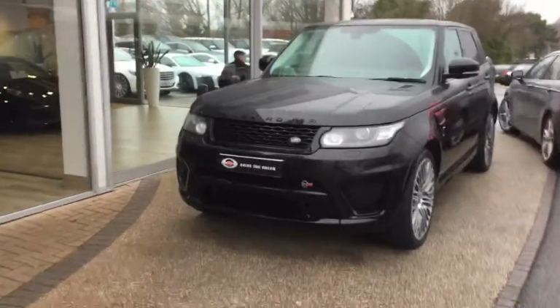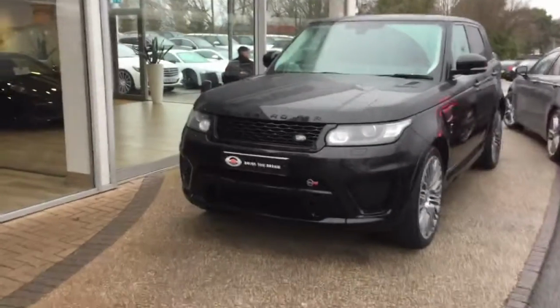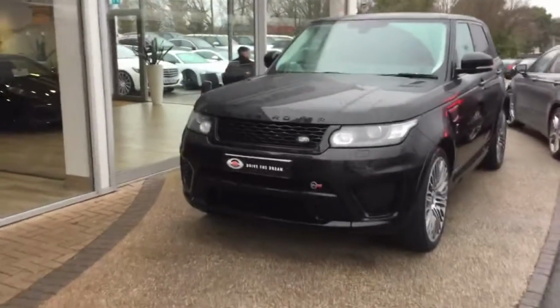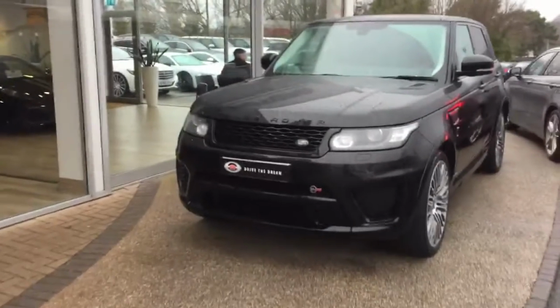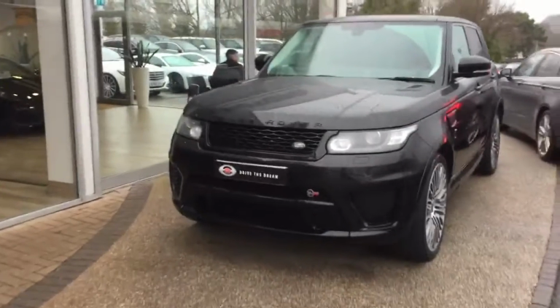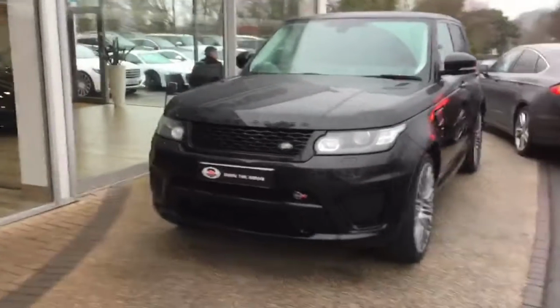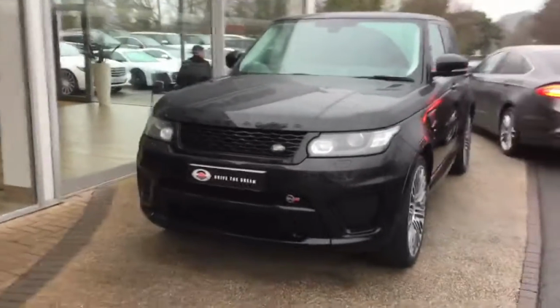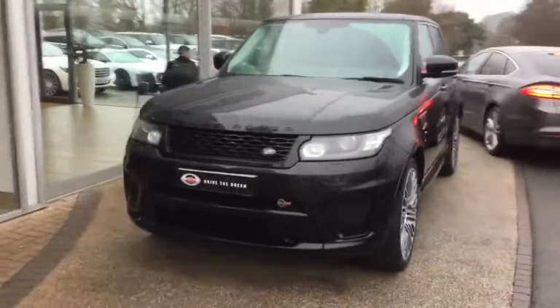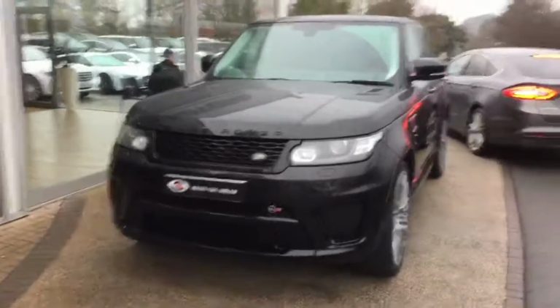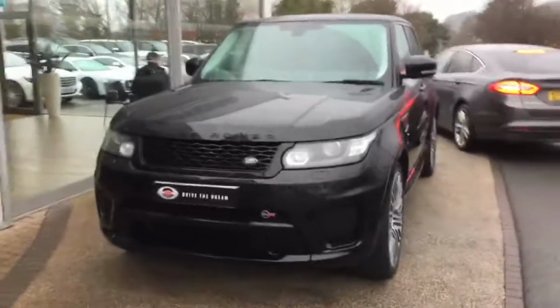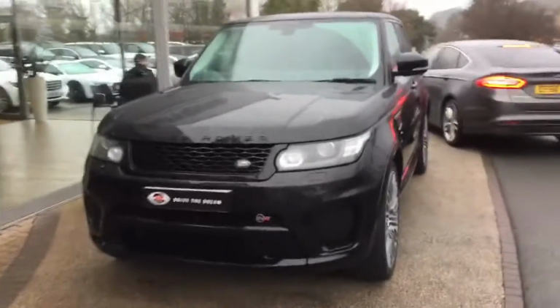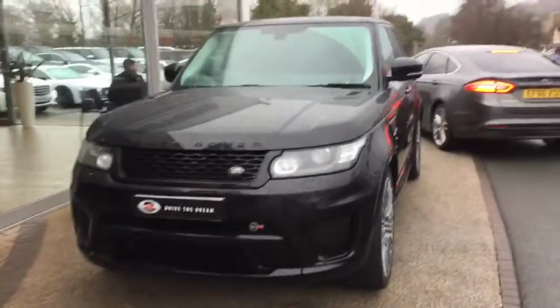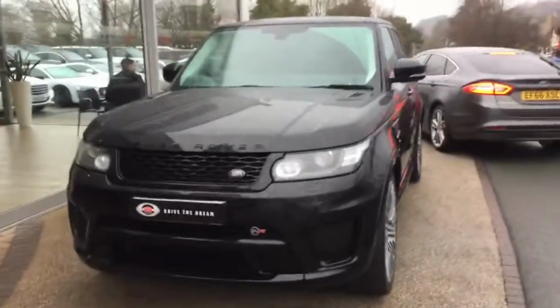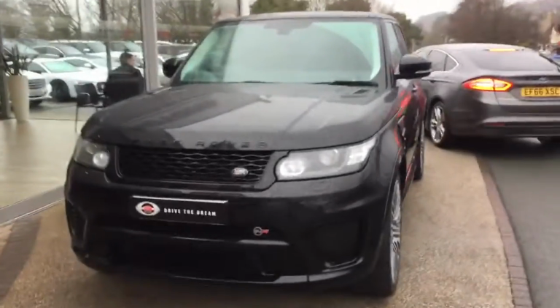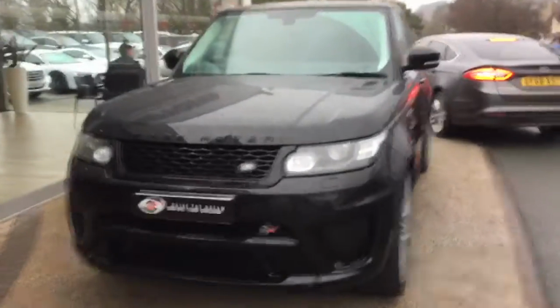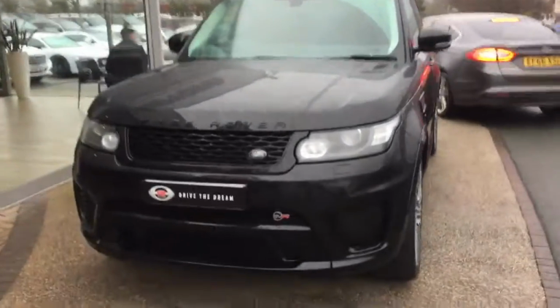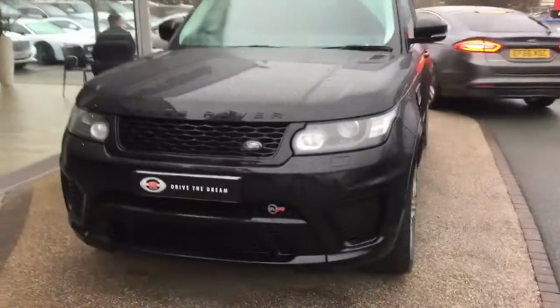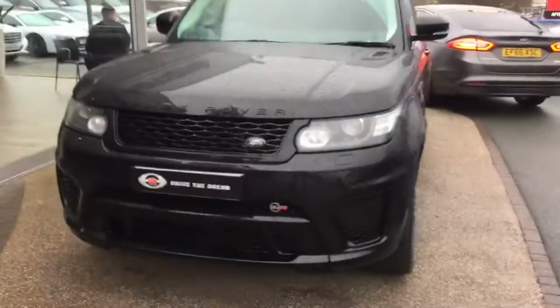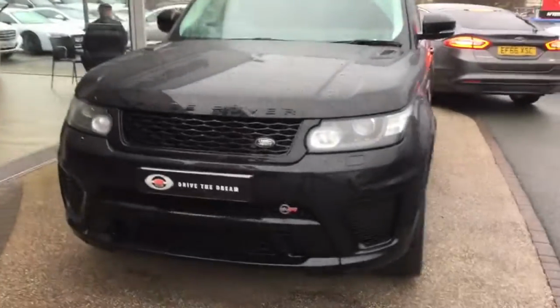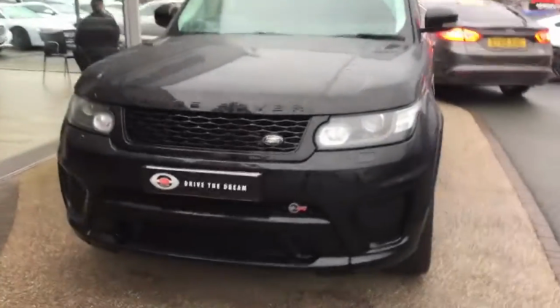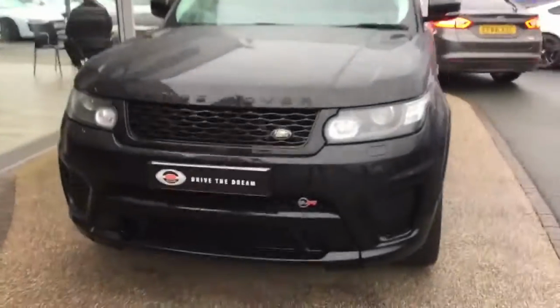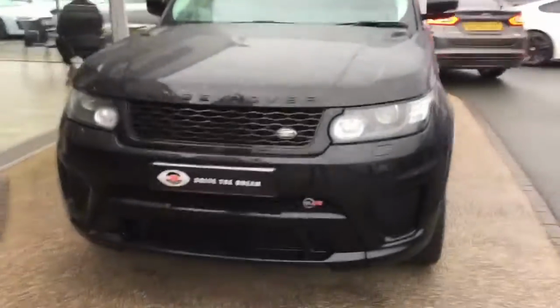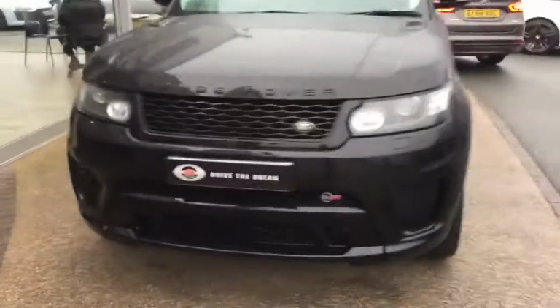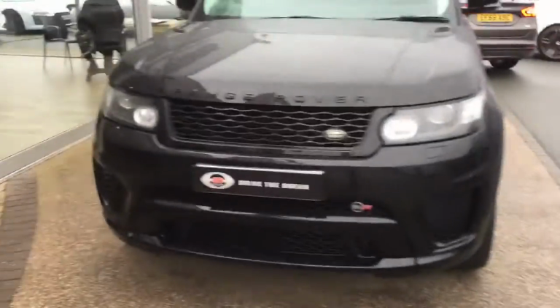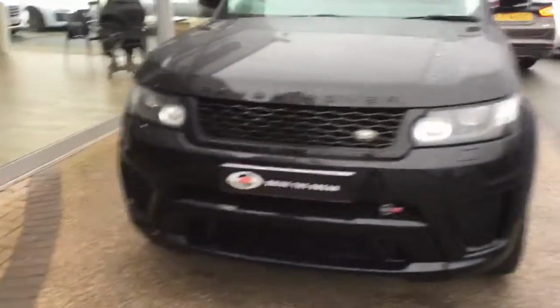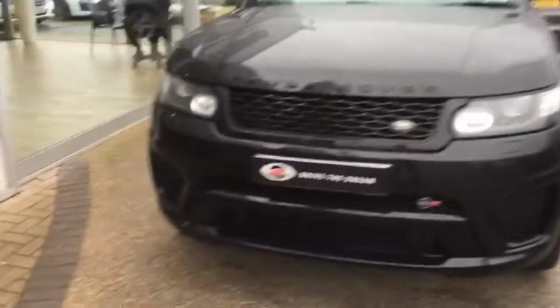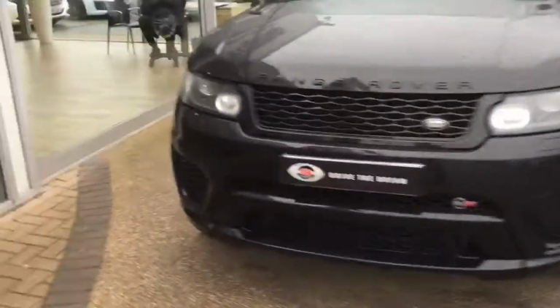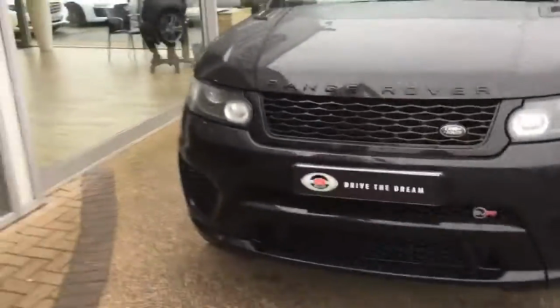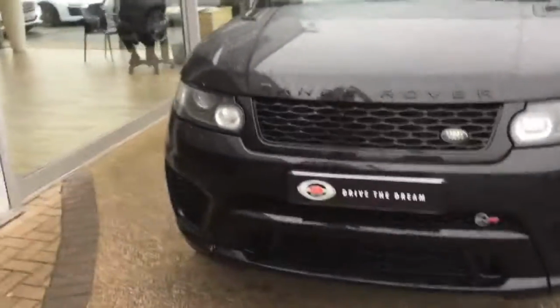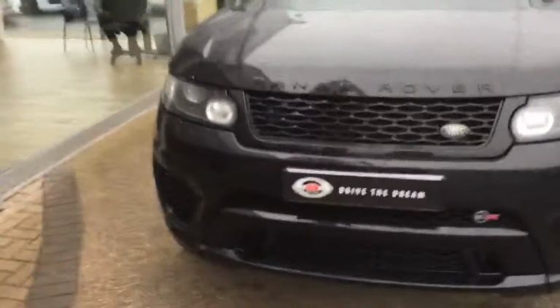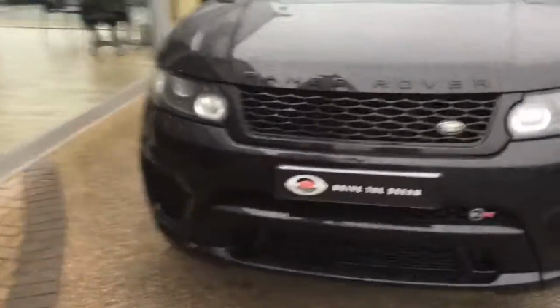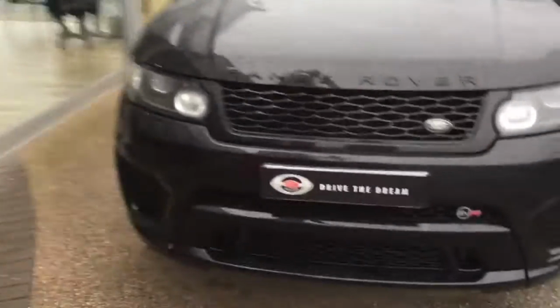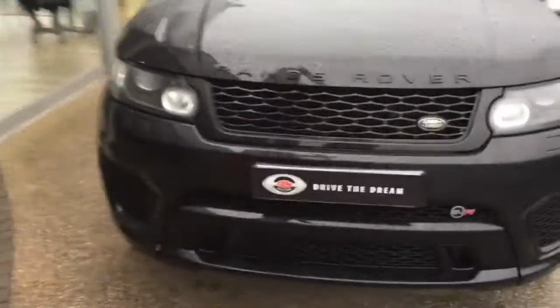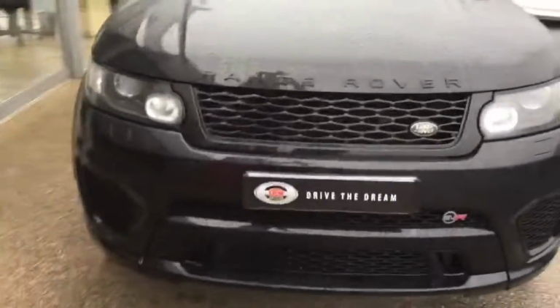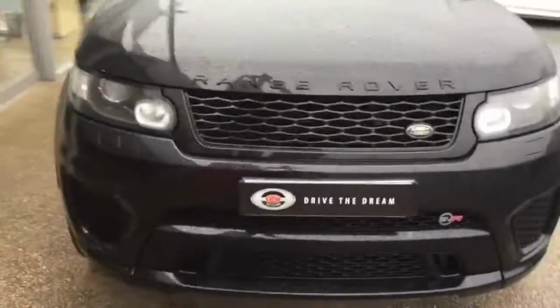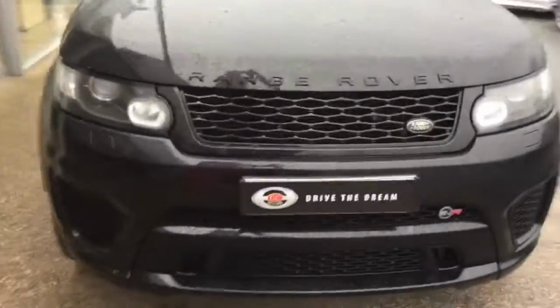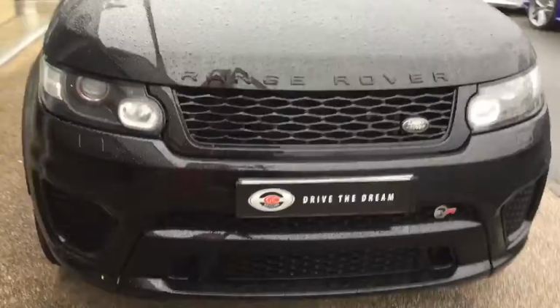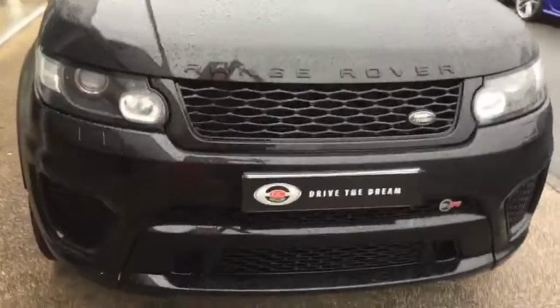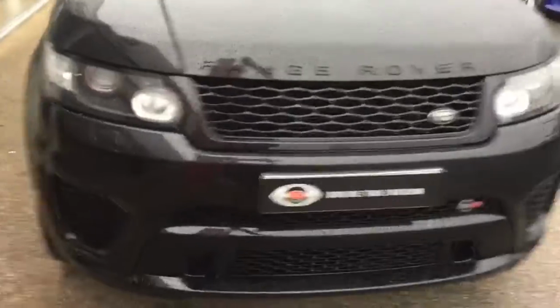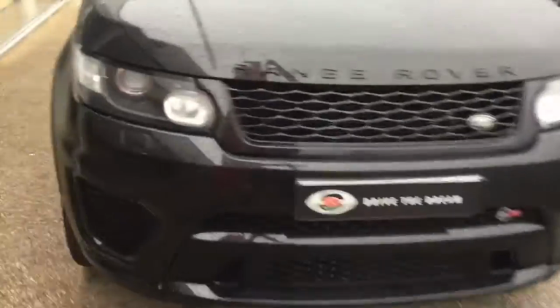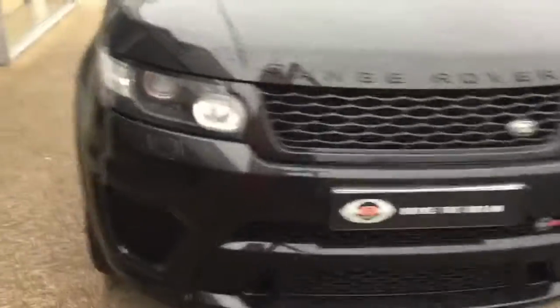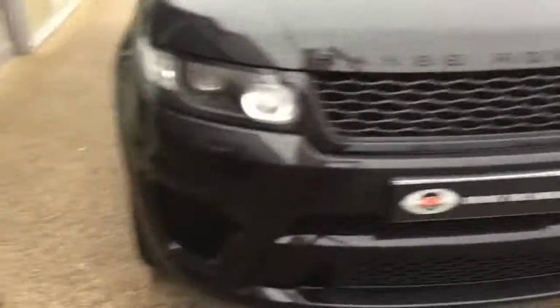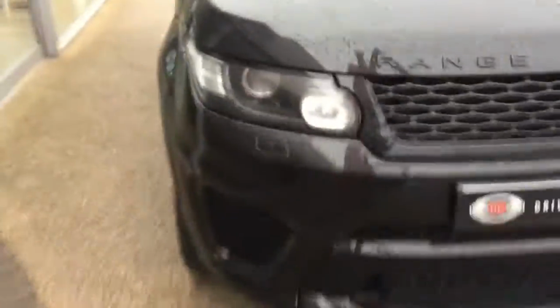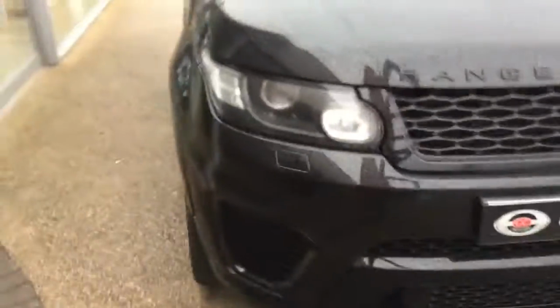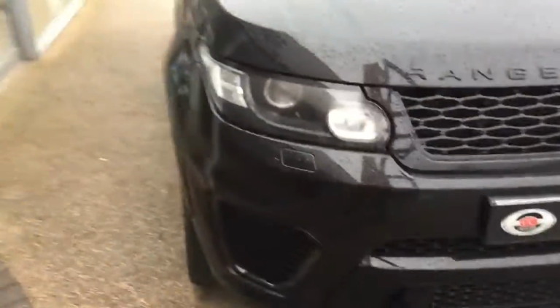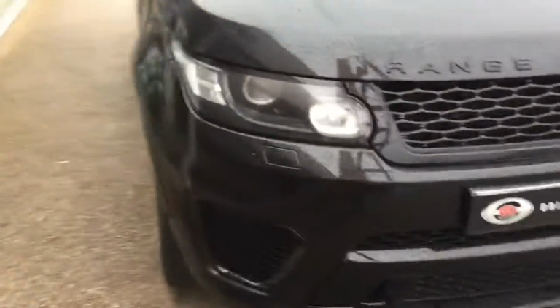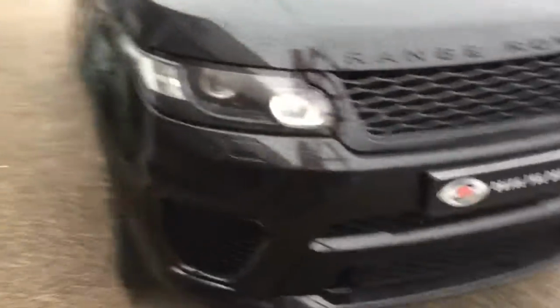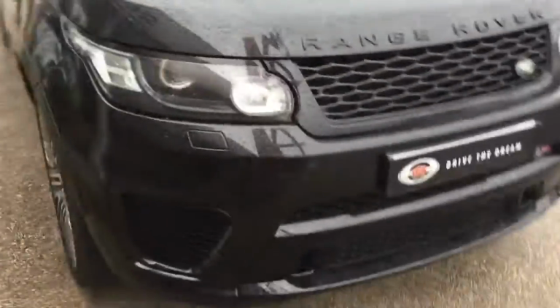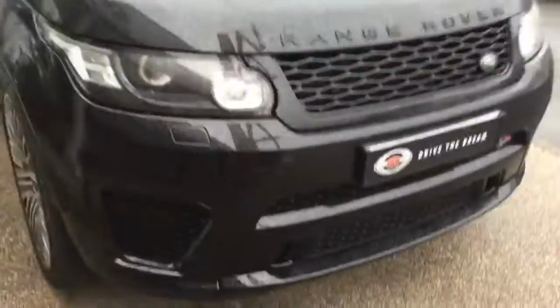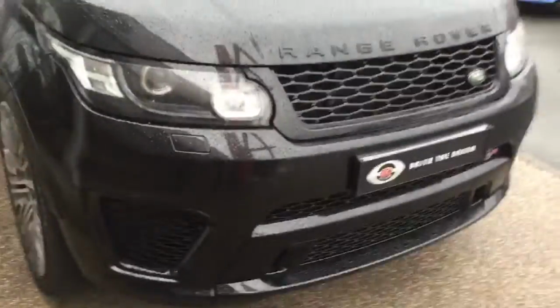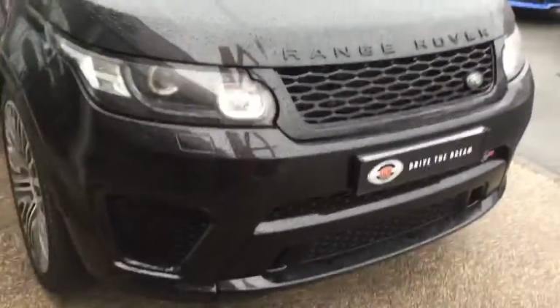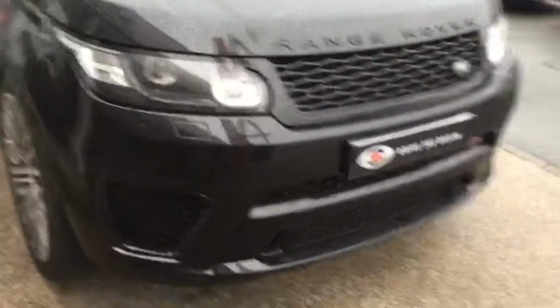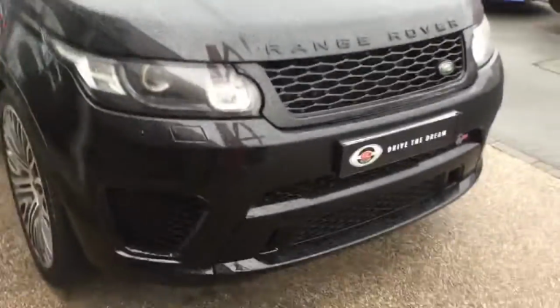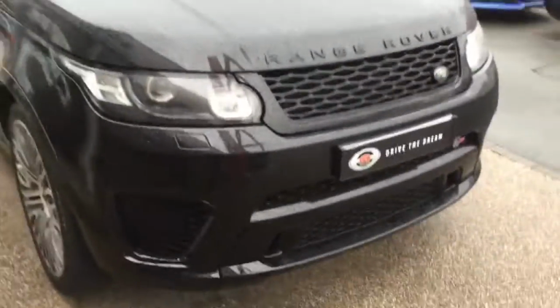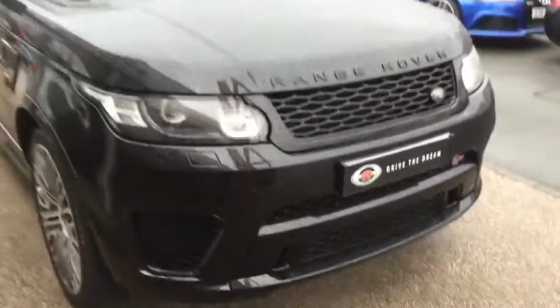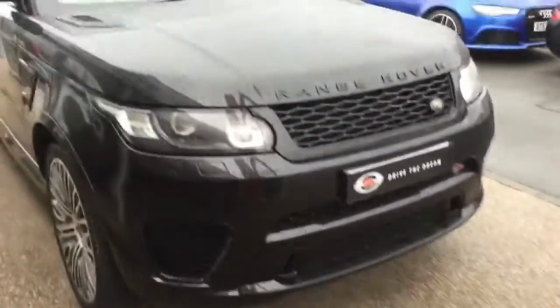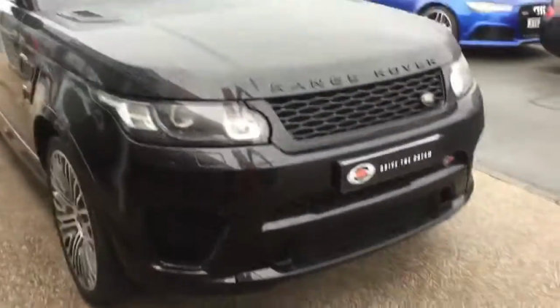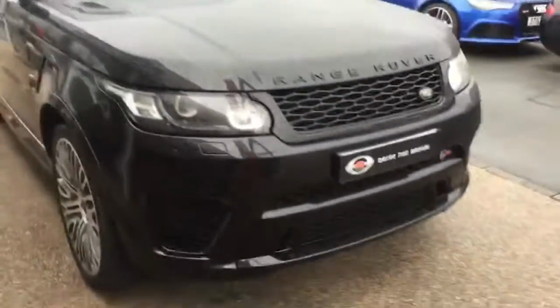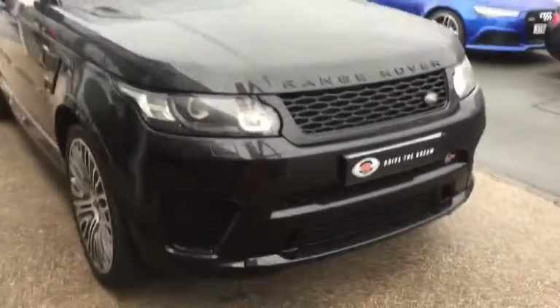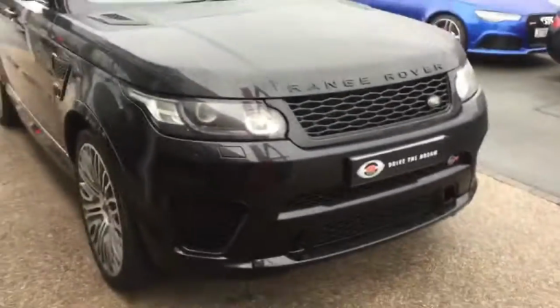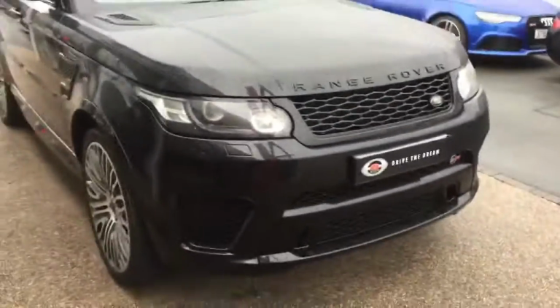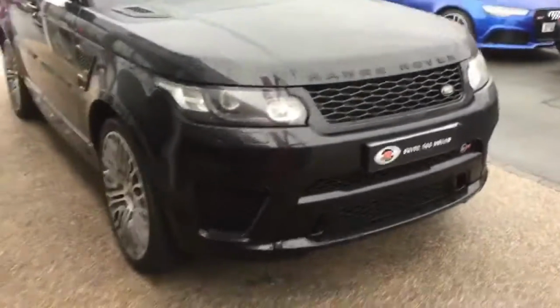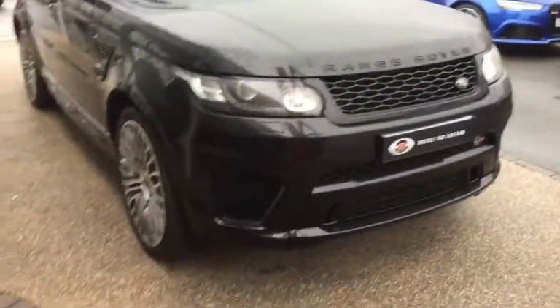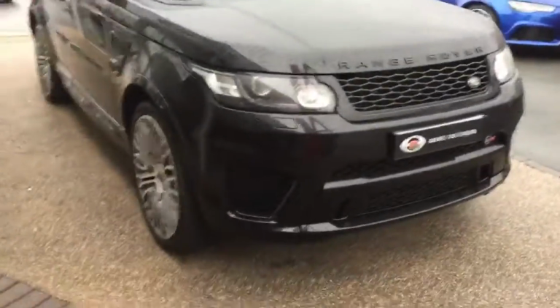Hi there, thank you for your inquiry here at GC Motors on the Range Rover Sport SVR. I'm just going to give you a quick tour around the car.